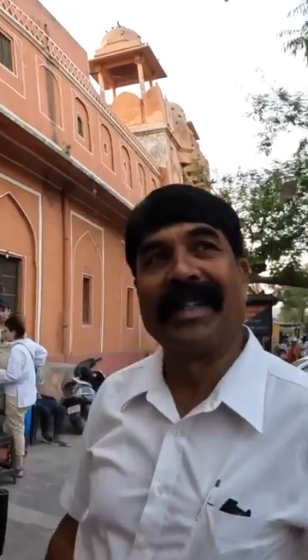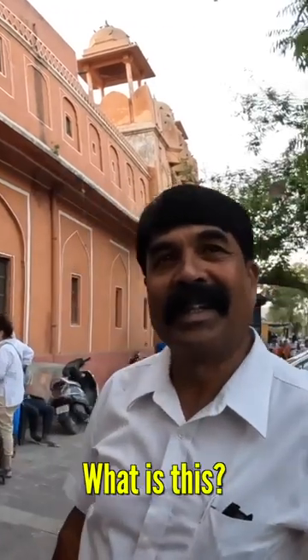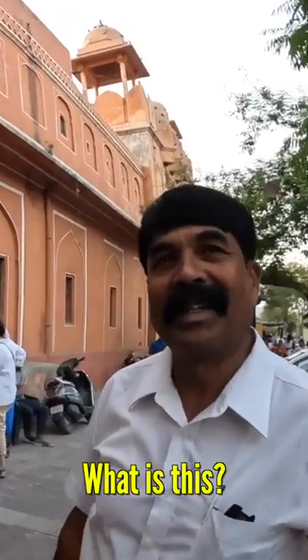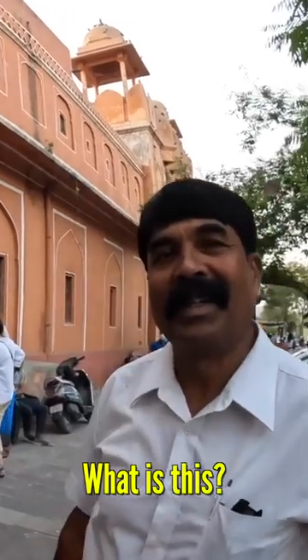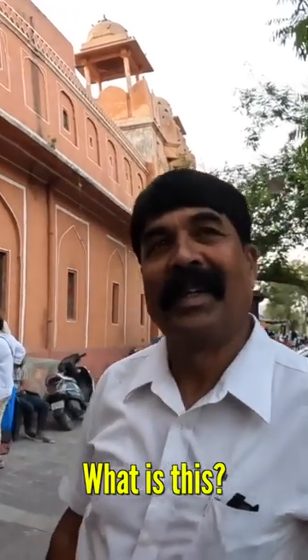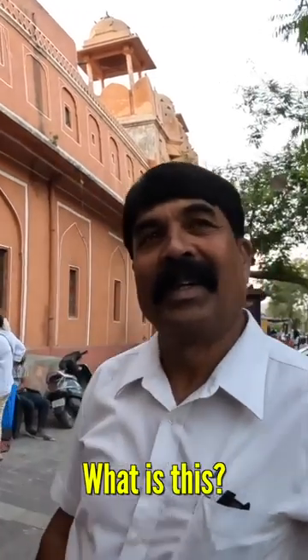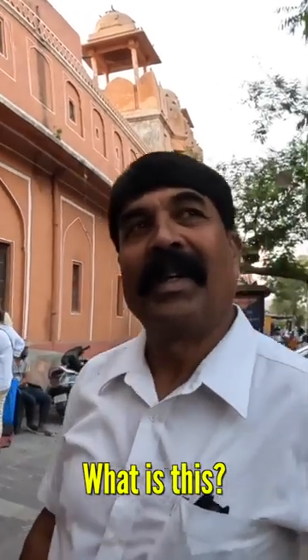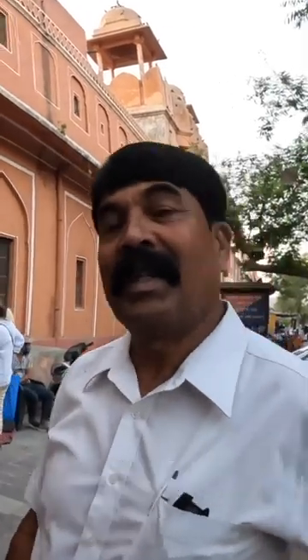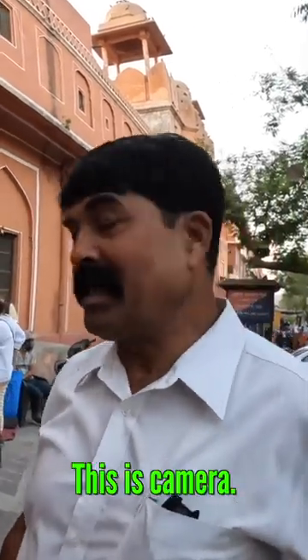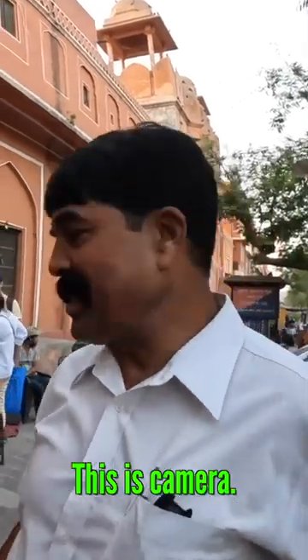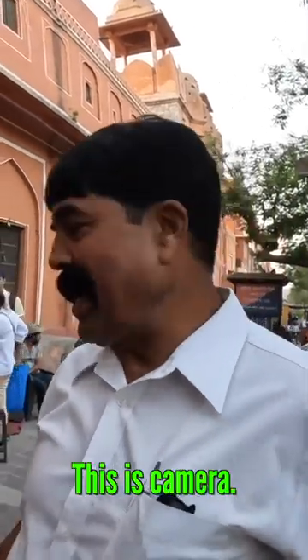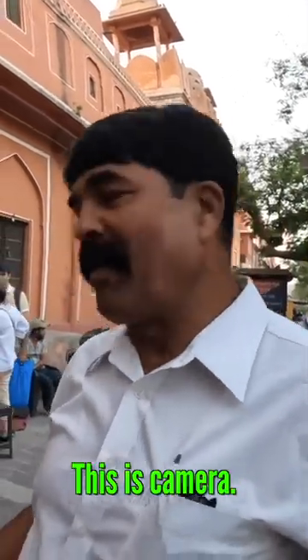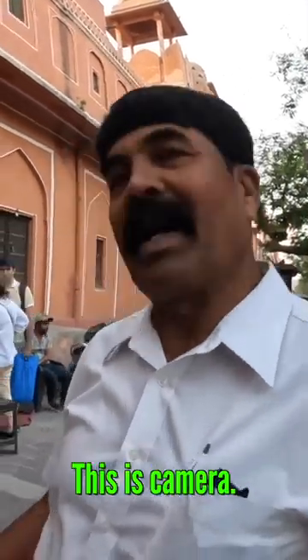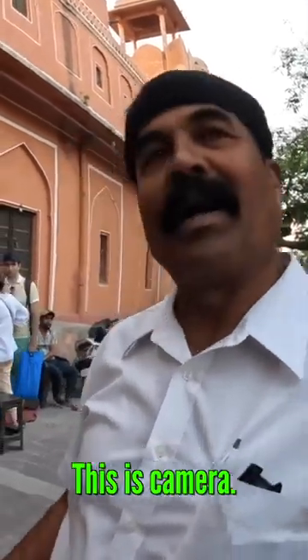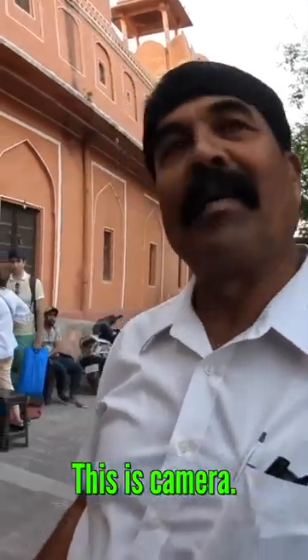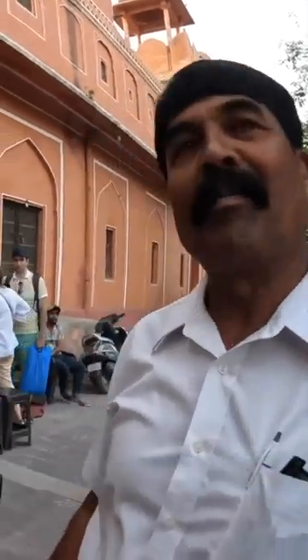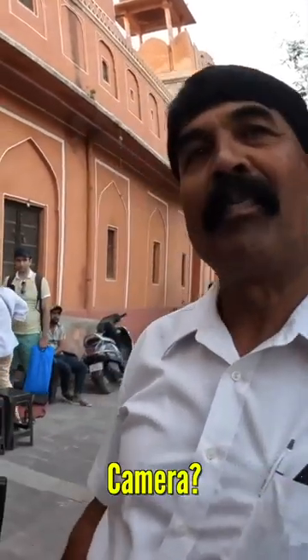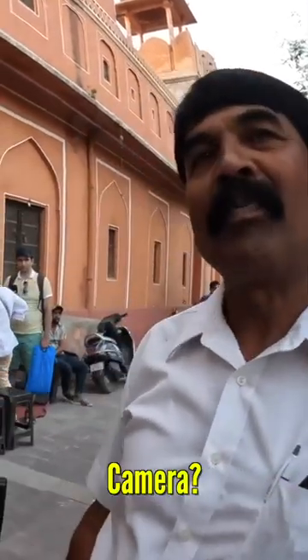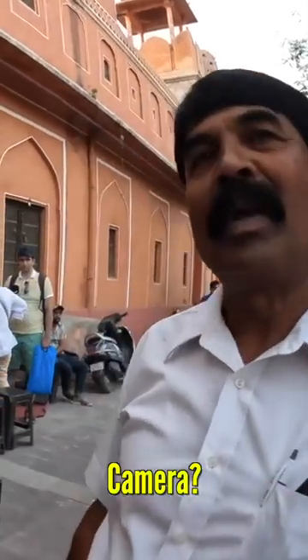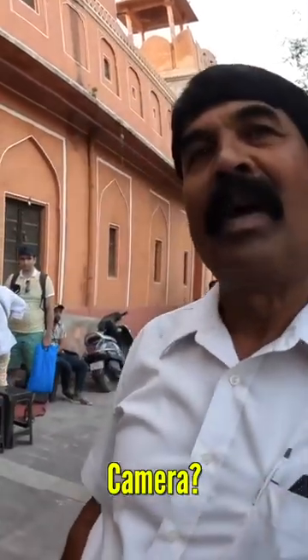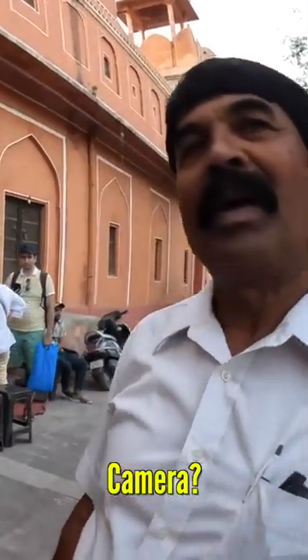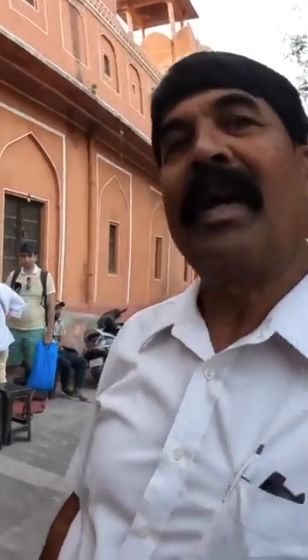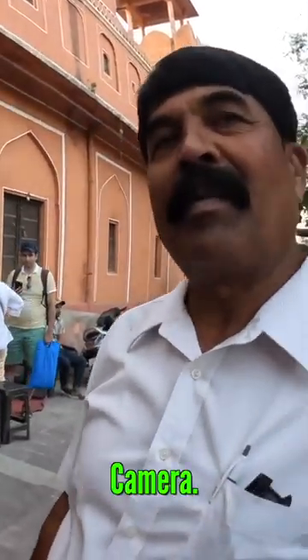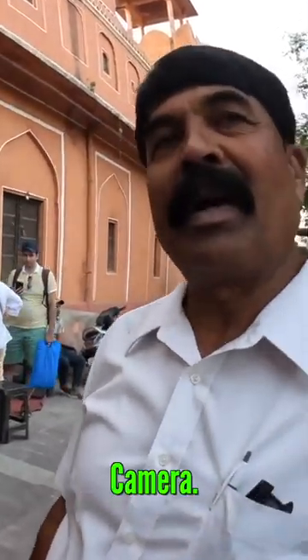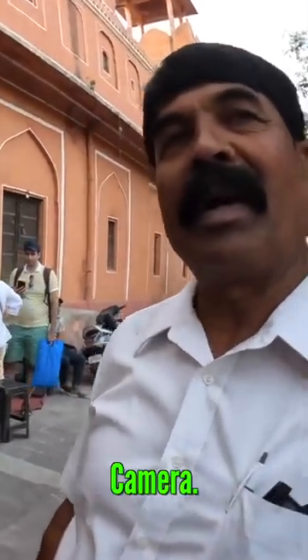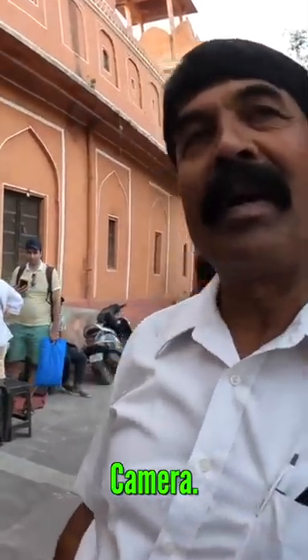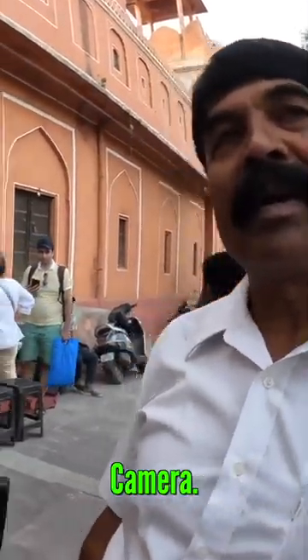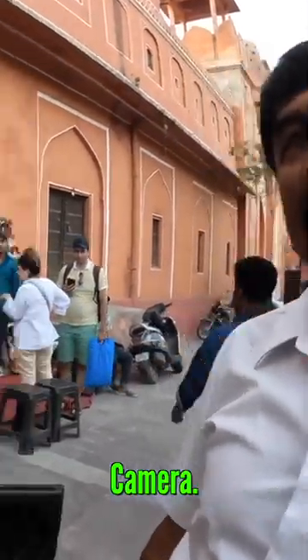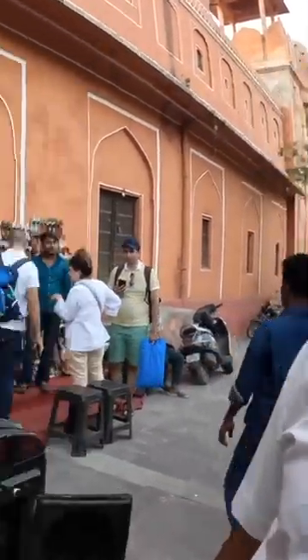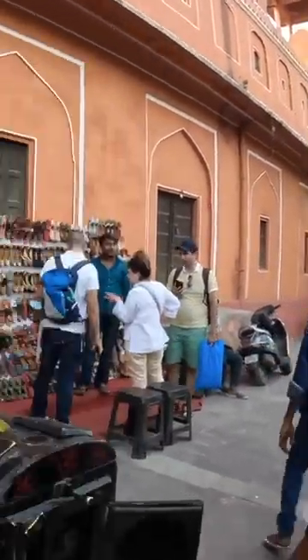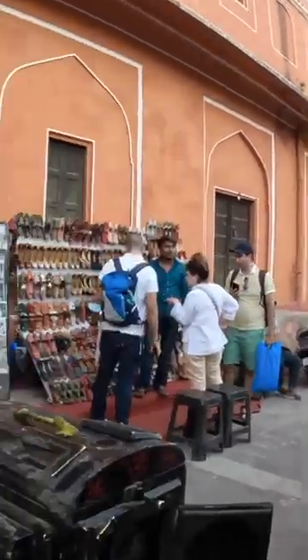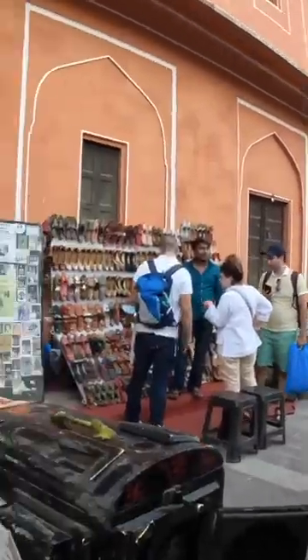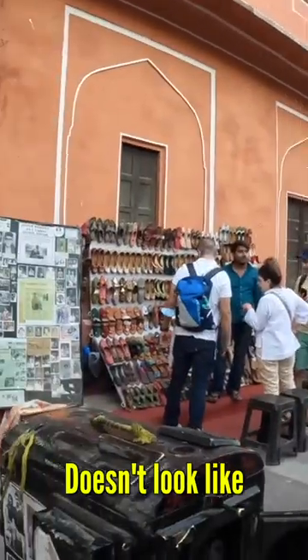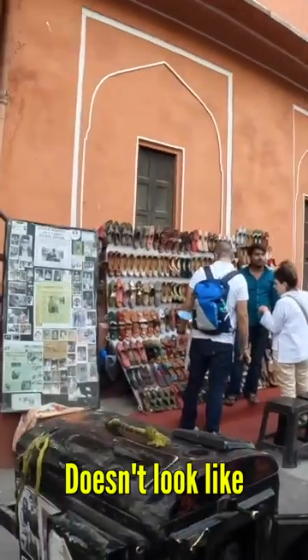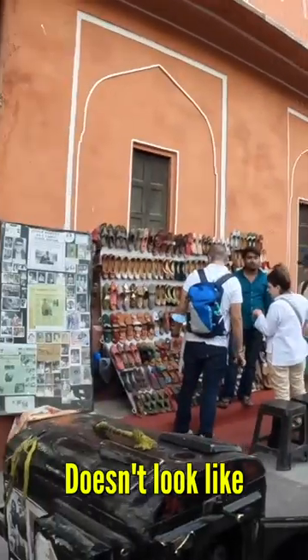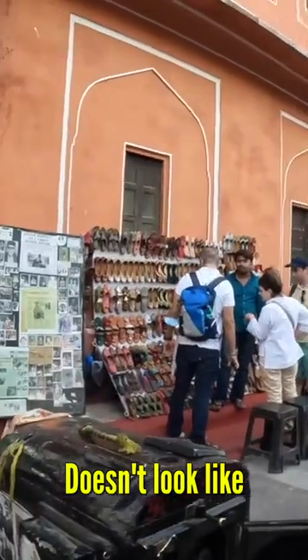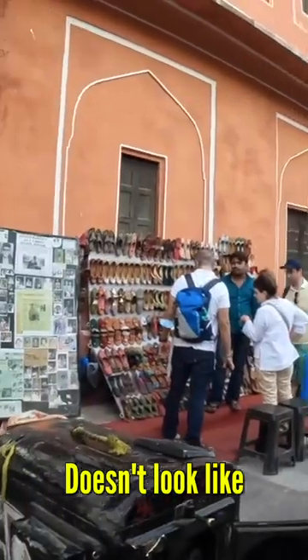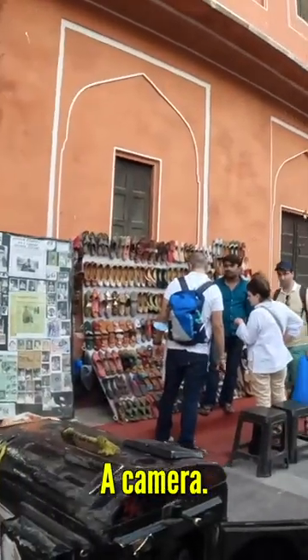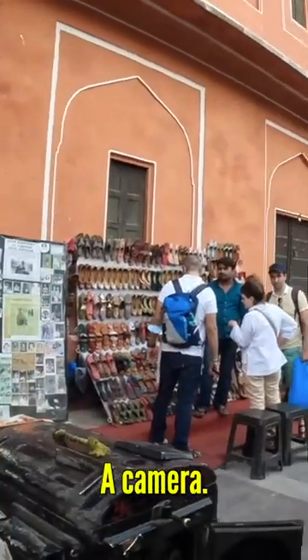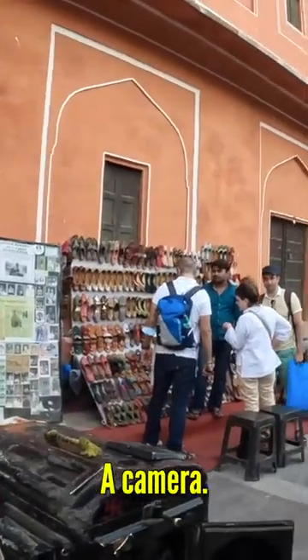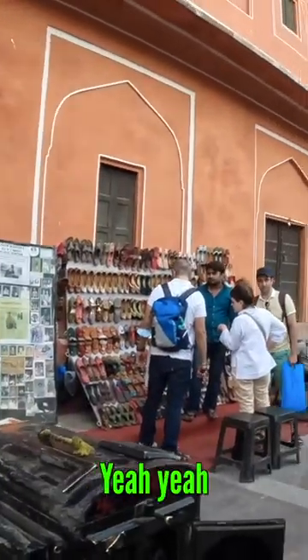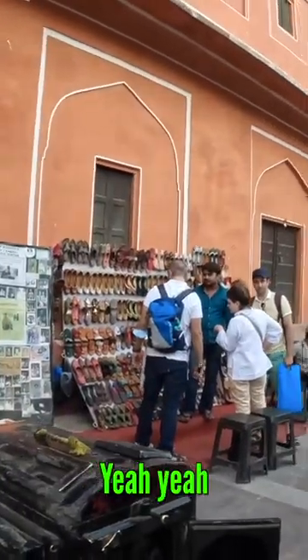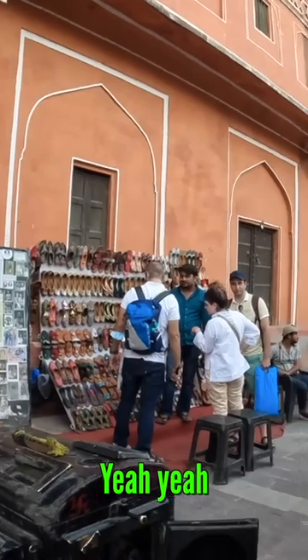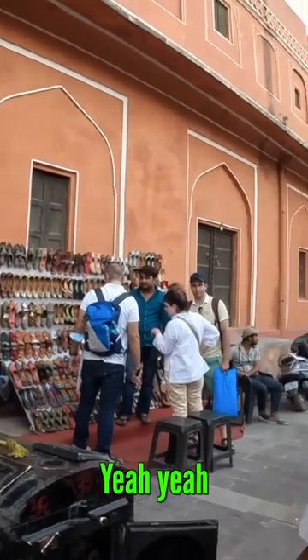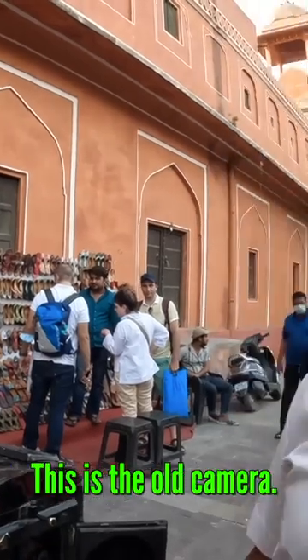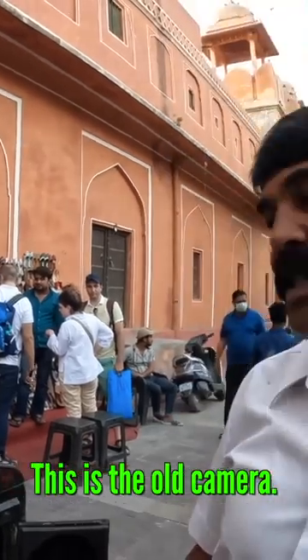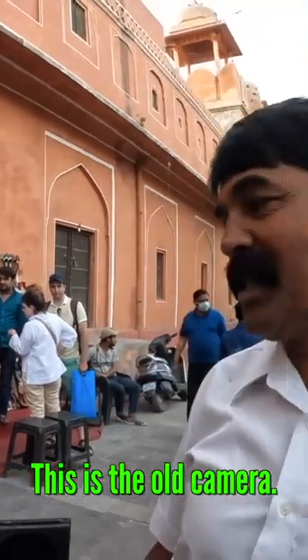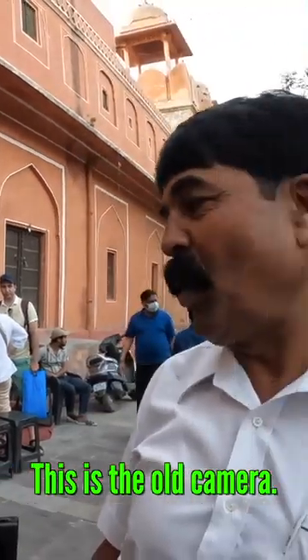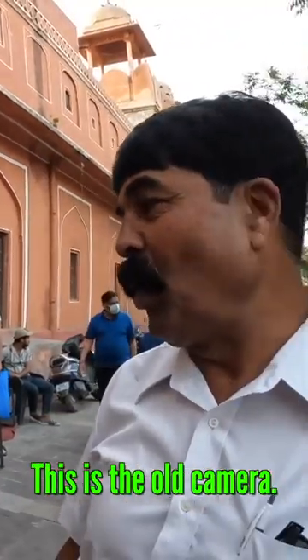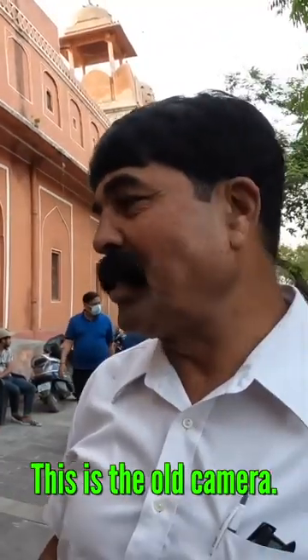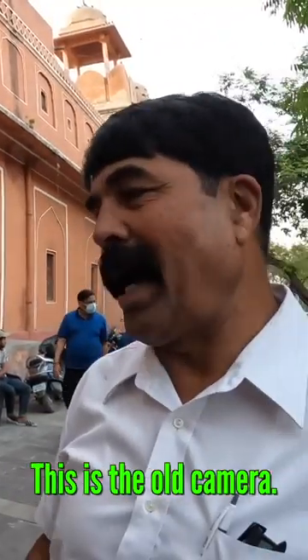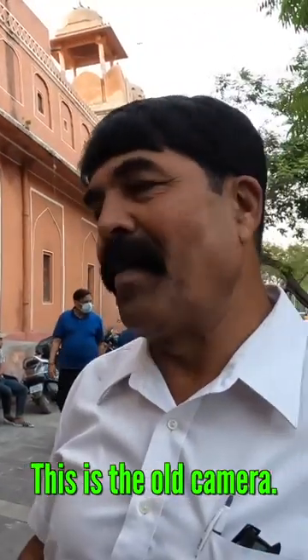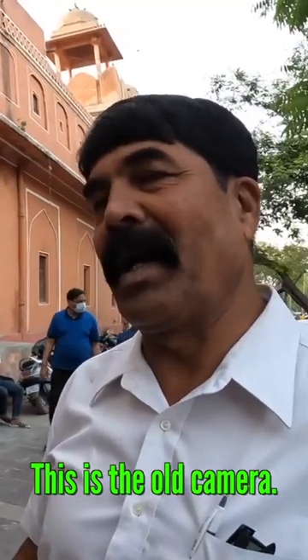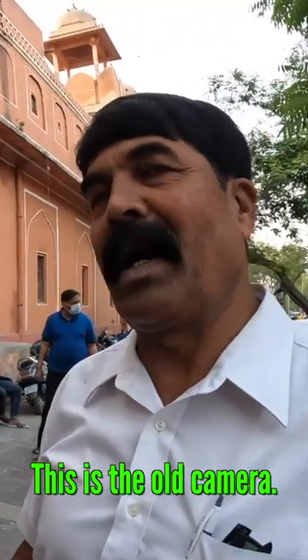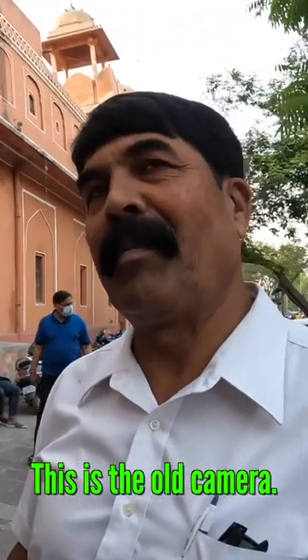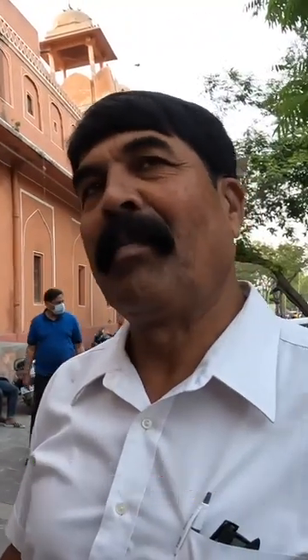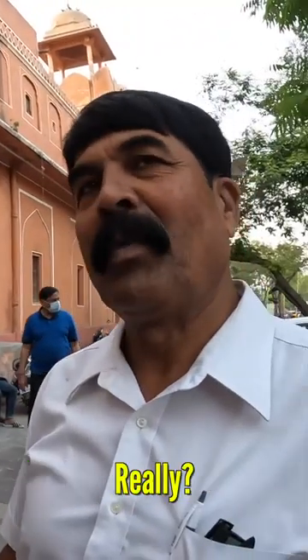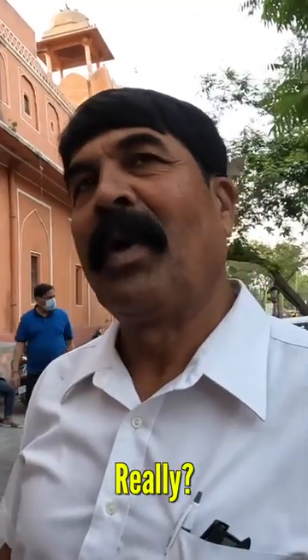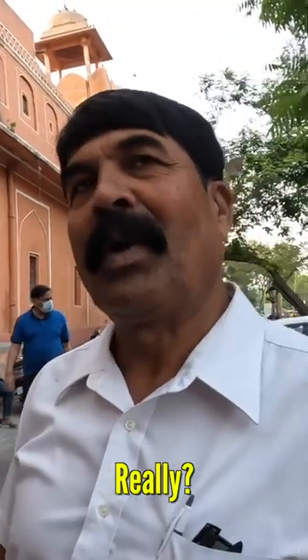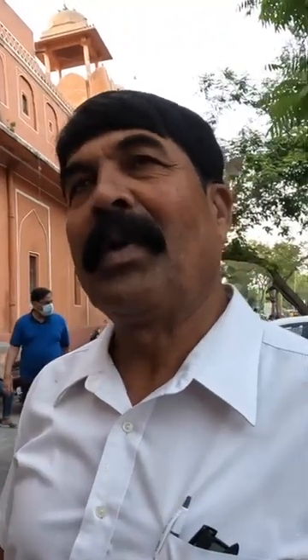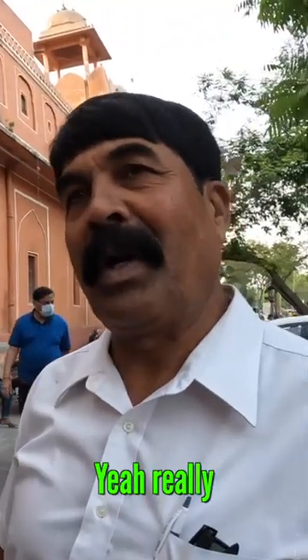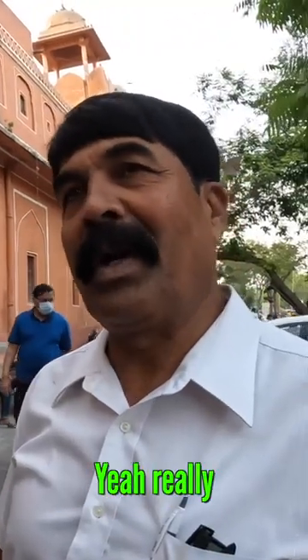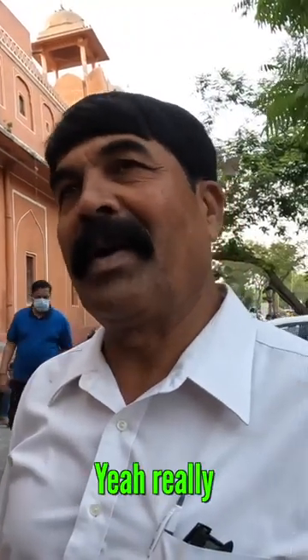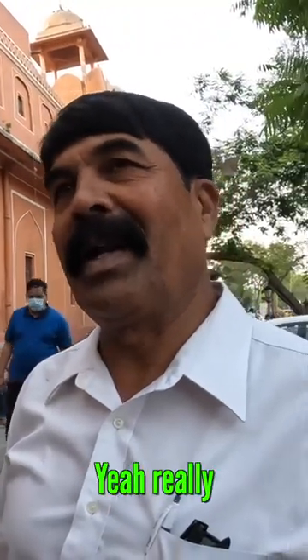What is this? This is camera. Camera? Camera. It doesn't look like a camera. Yeah, yeah. This is the old camera. Really? Yeah, really.